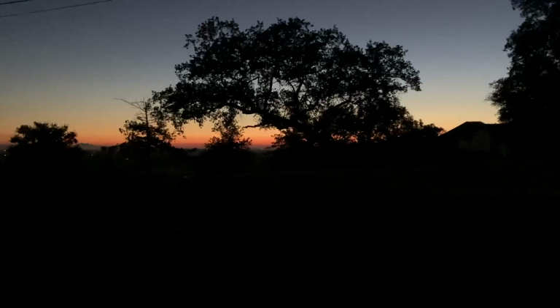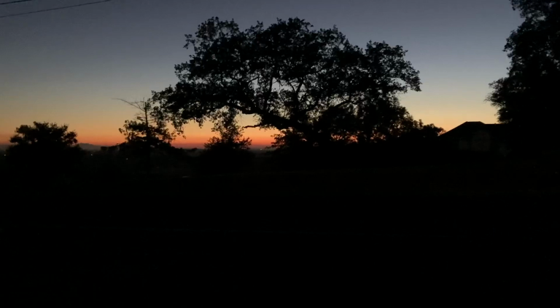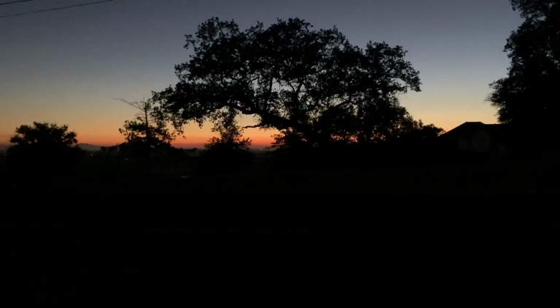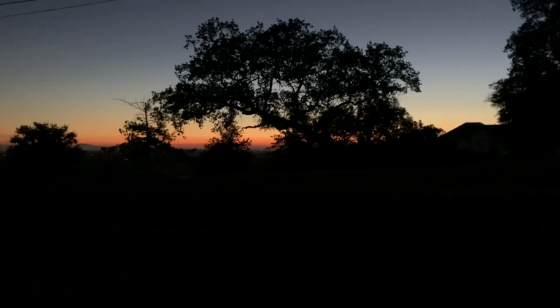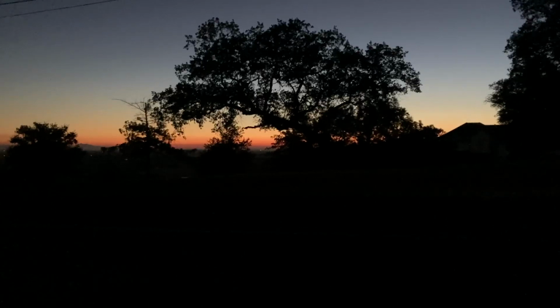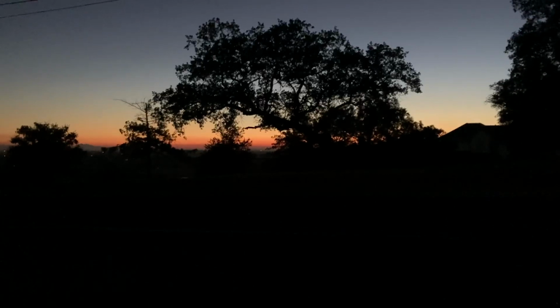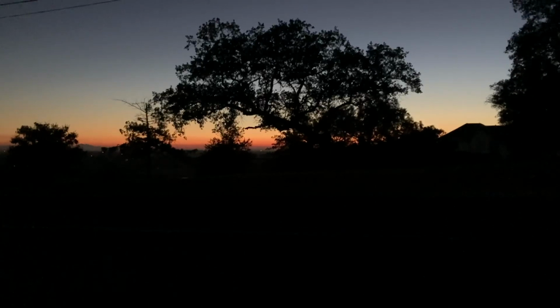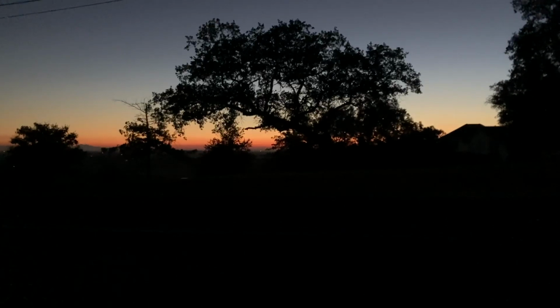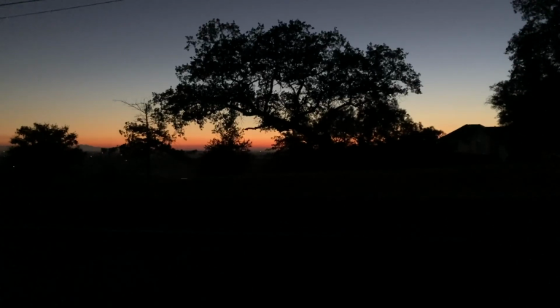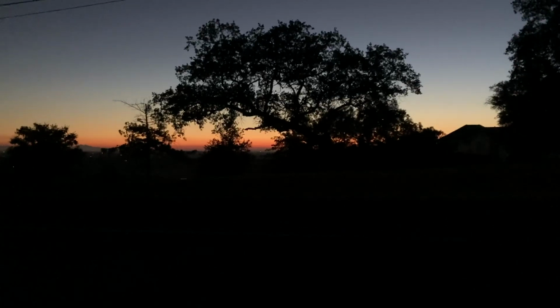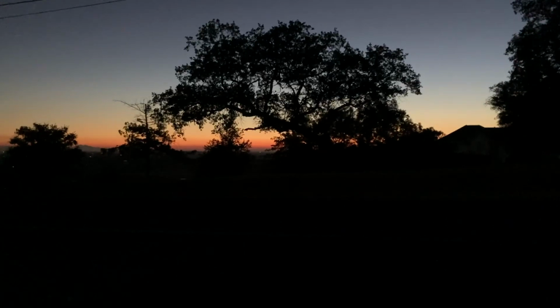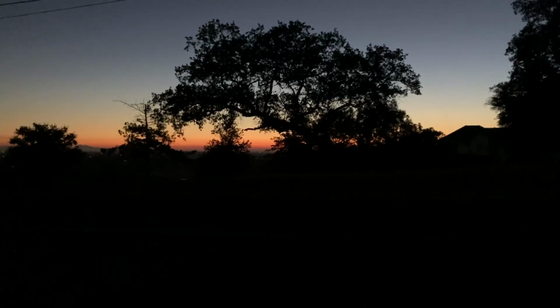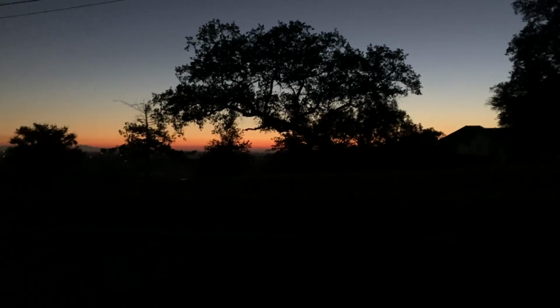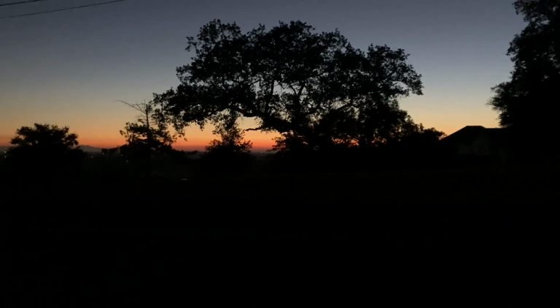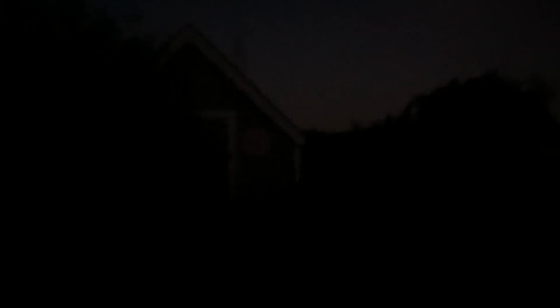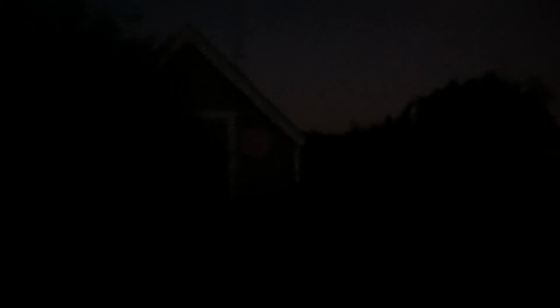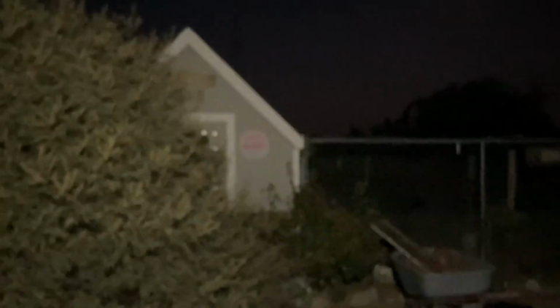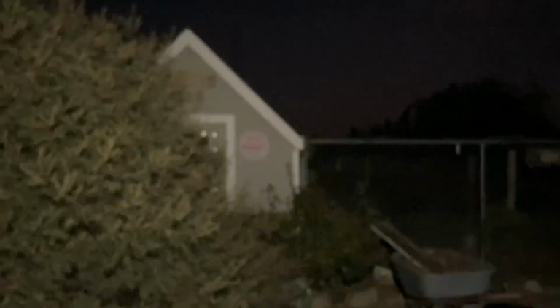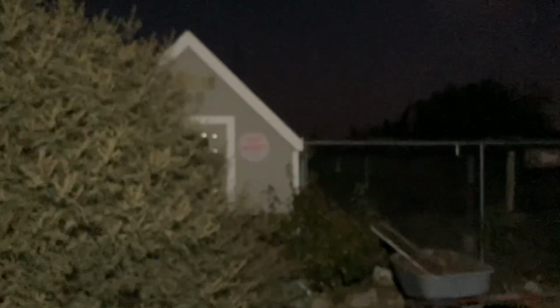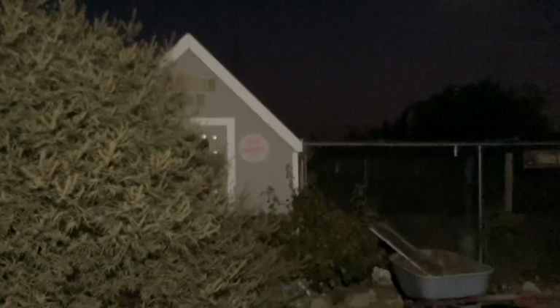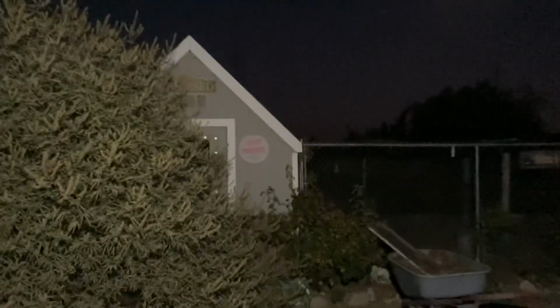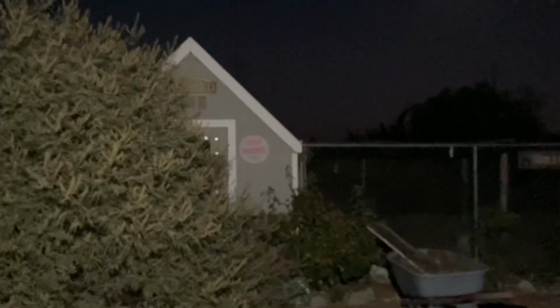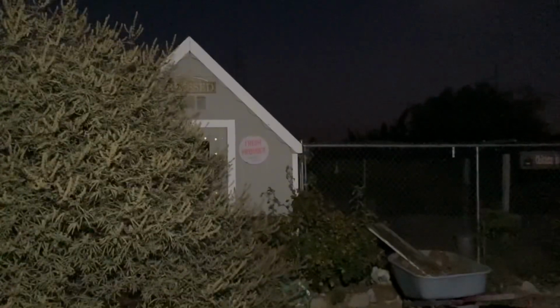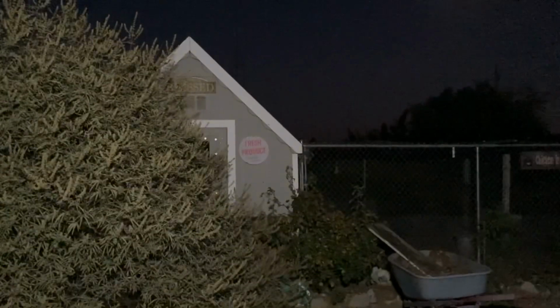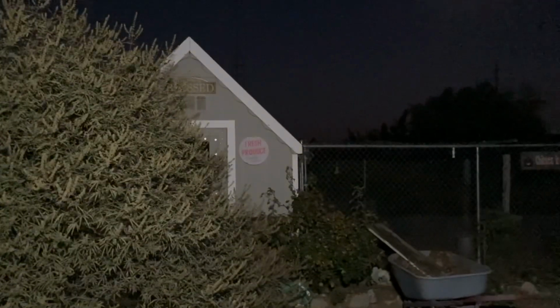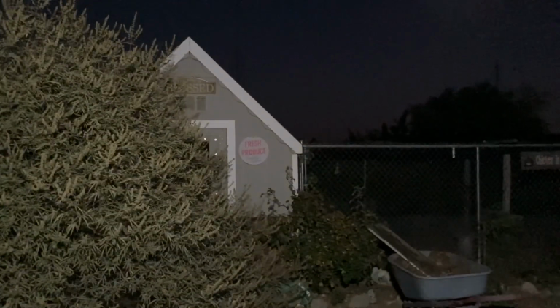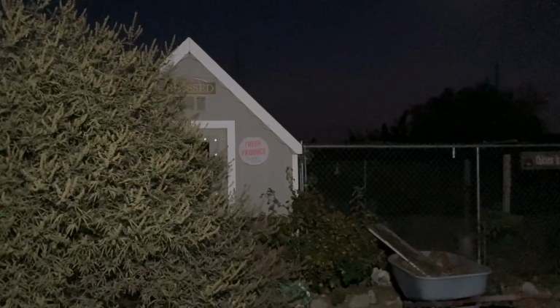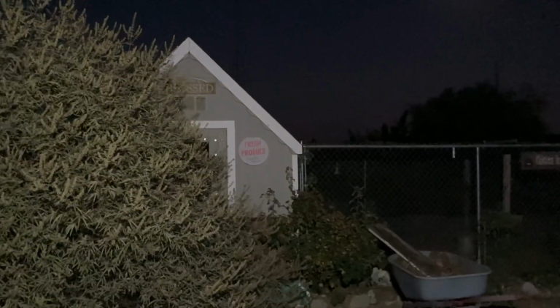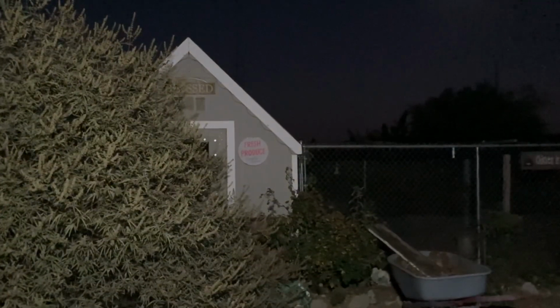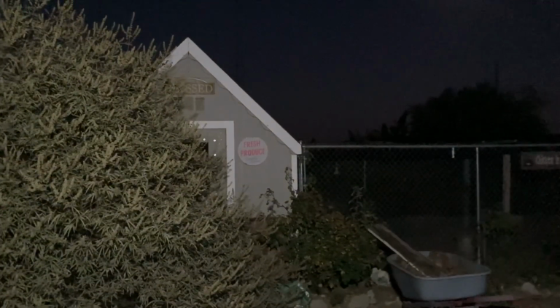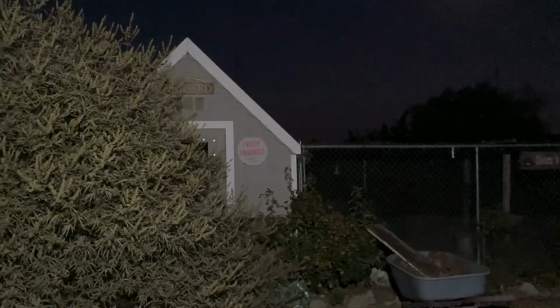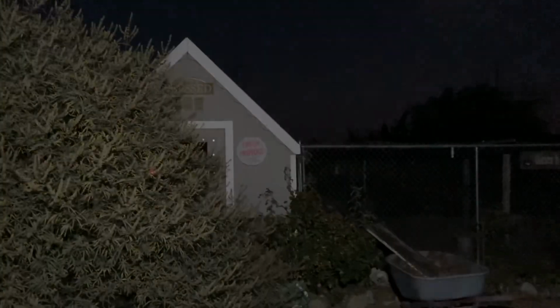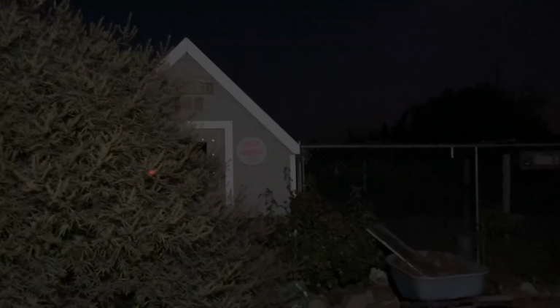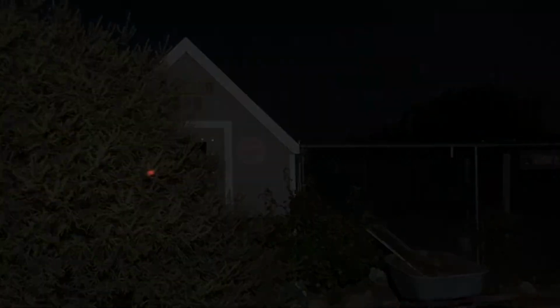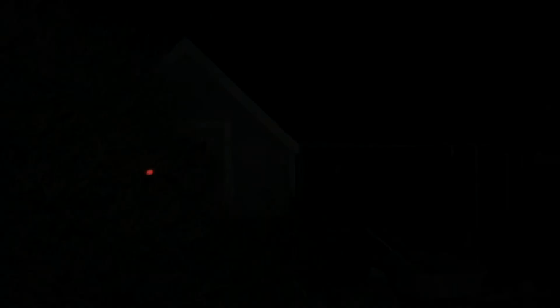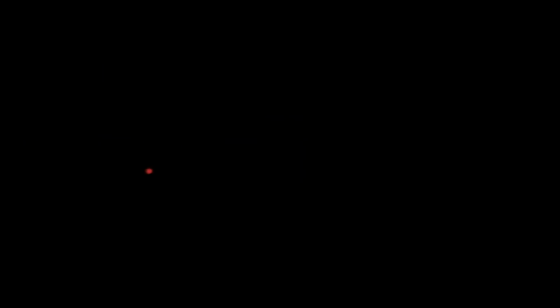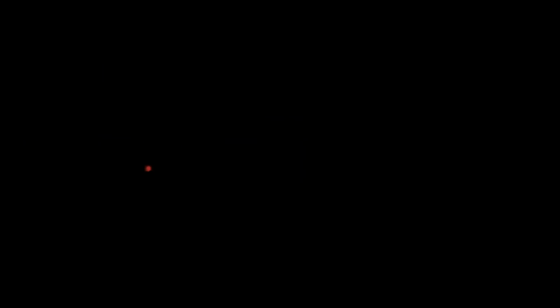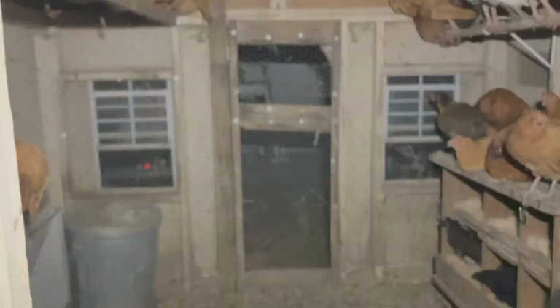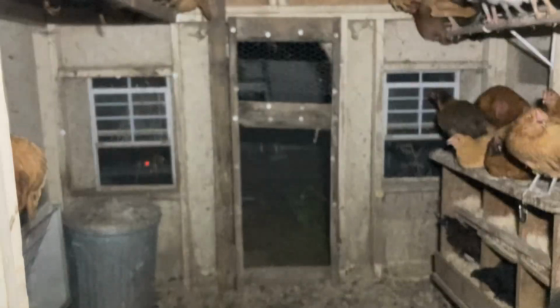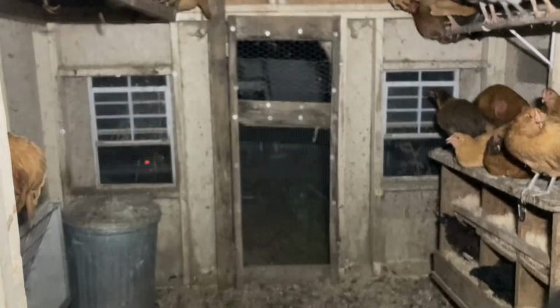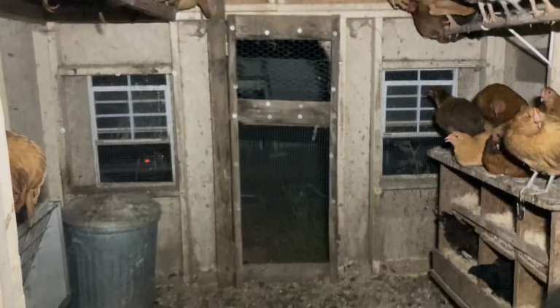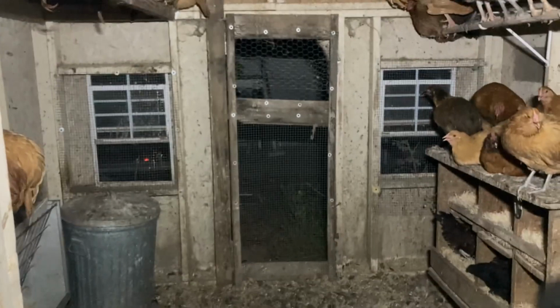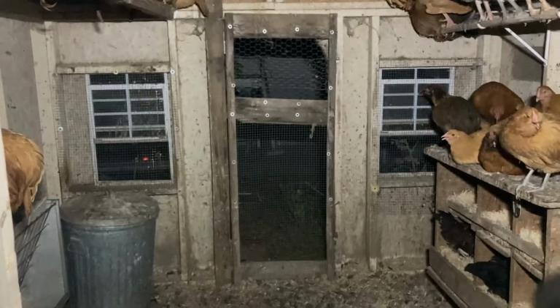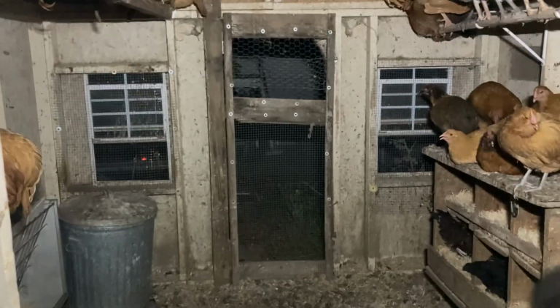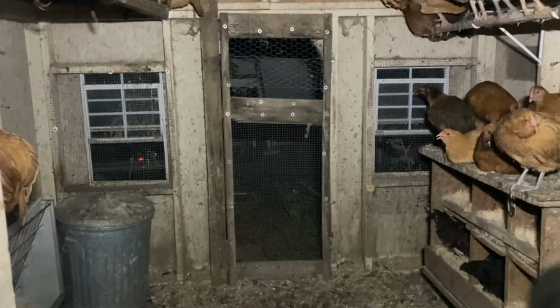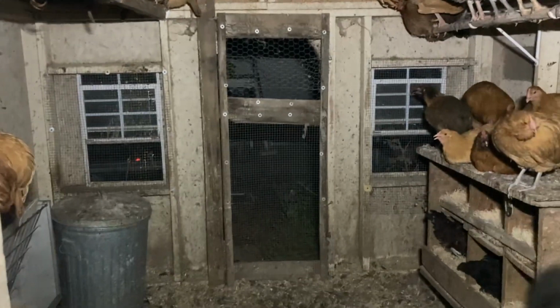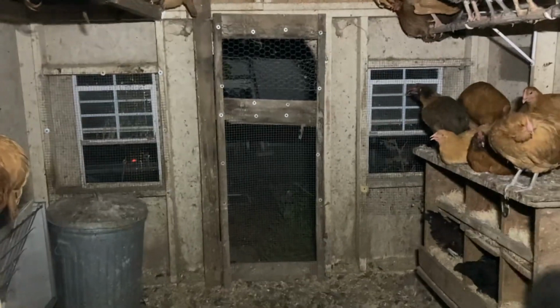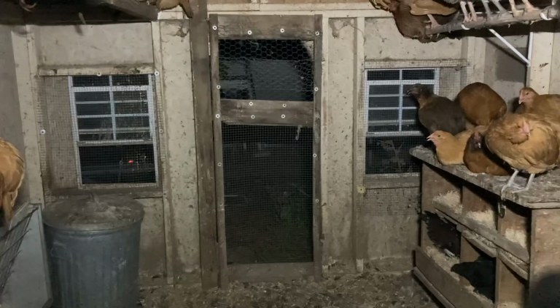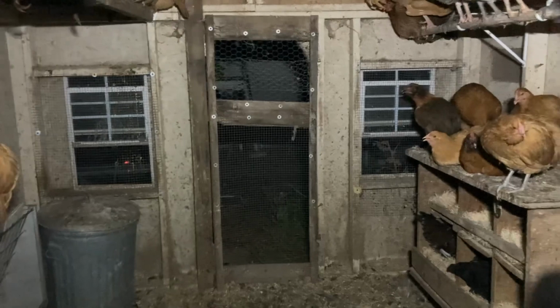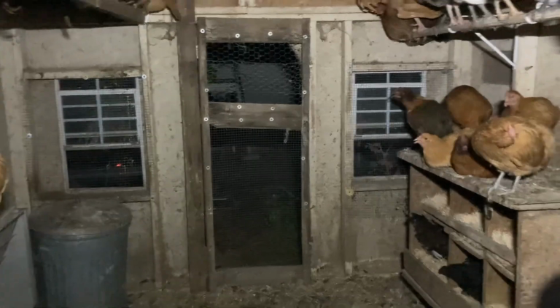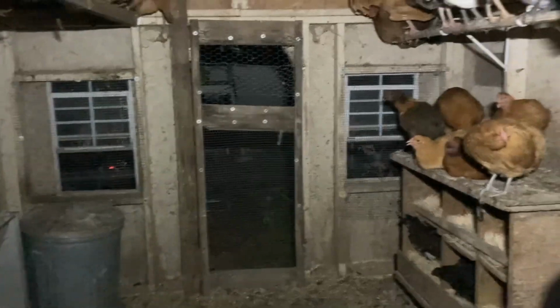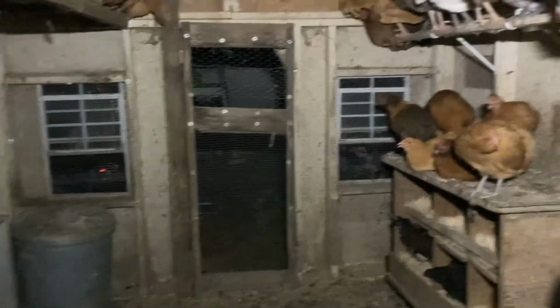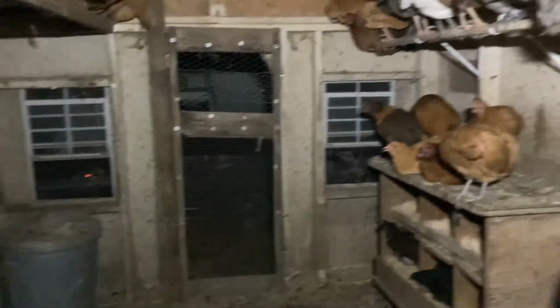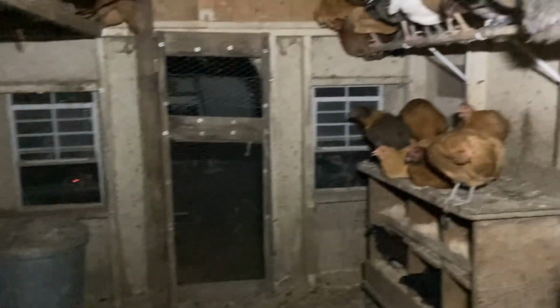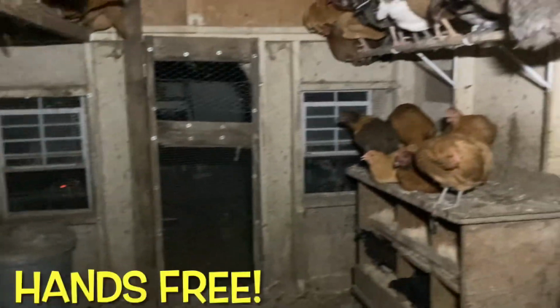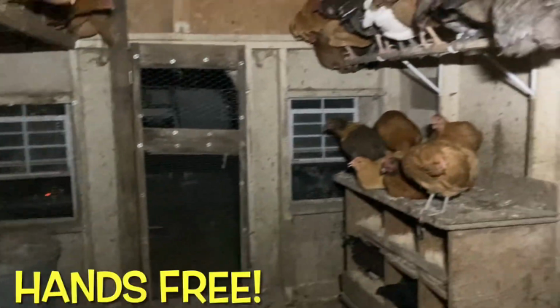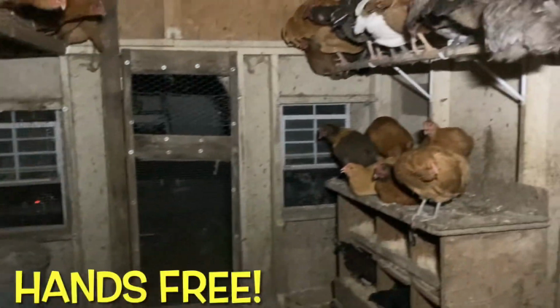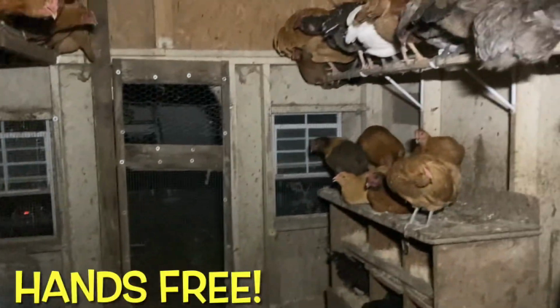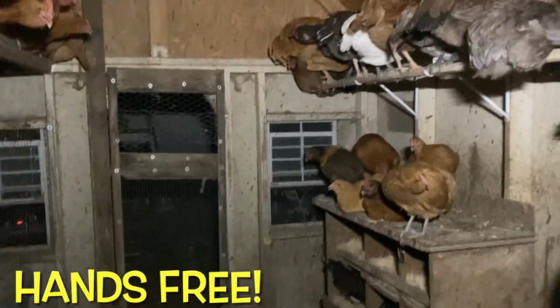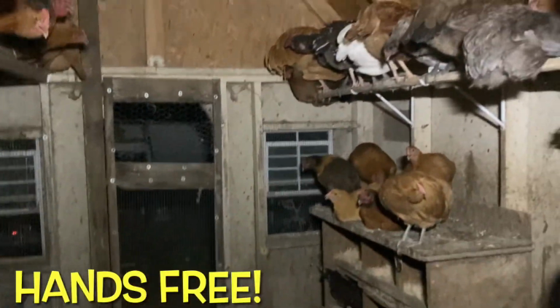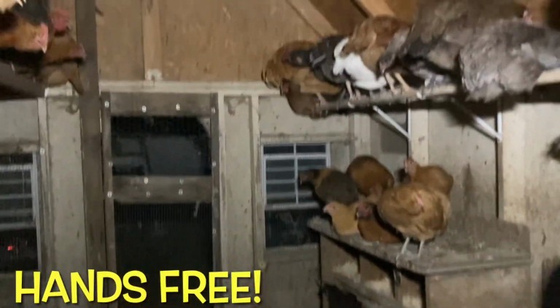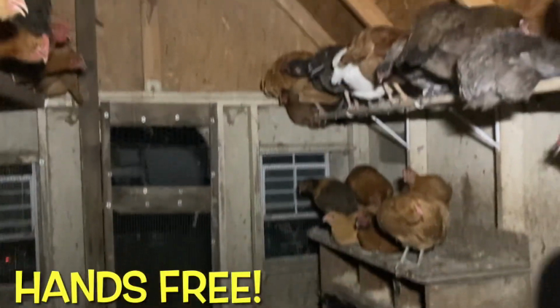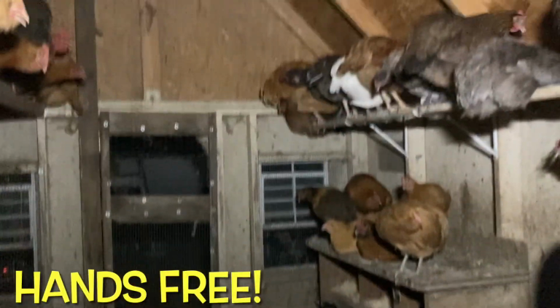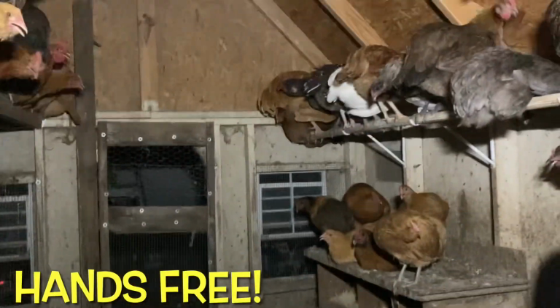Never enough daylight to get things done? Live life hands-free. Take care of your livestock, poultry, anything, anytime.